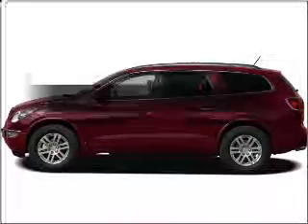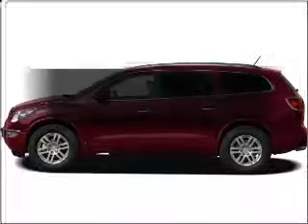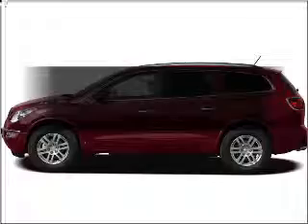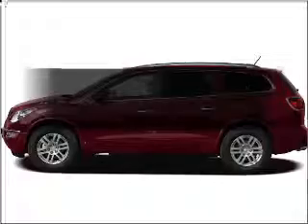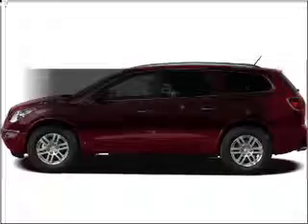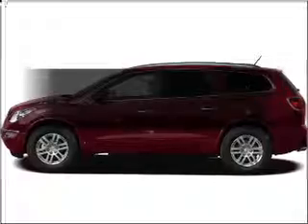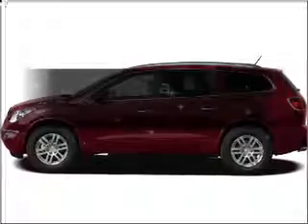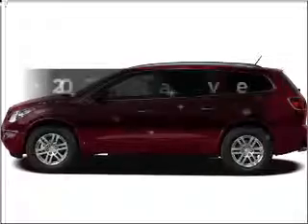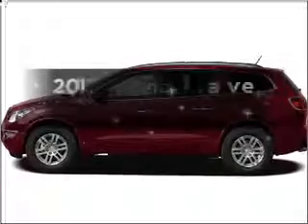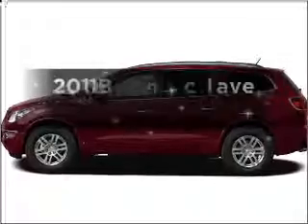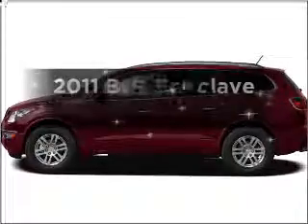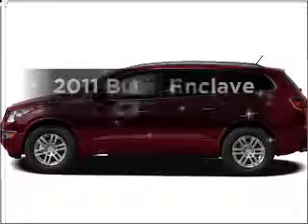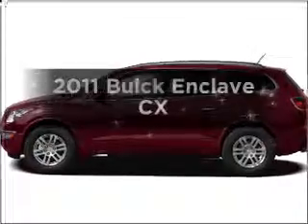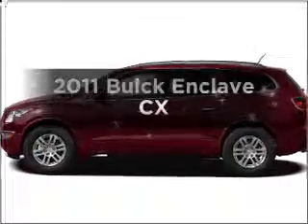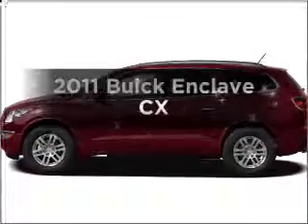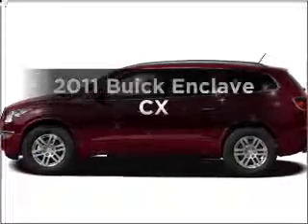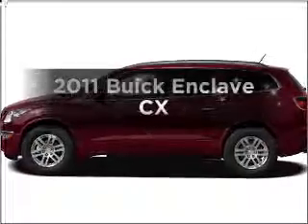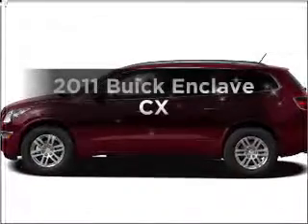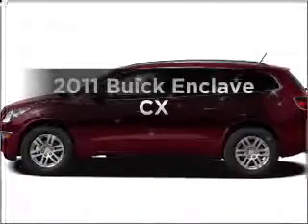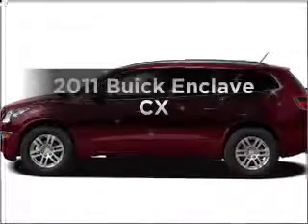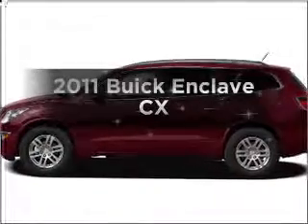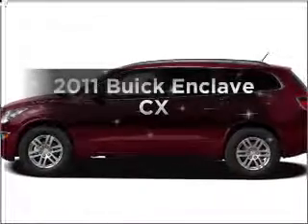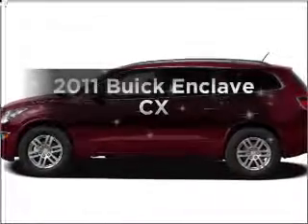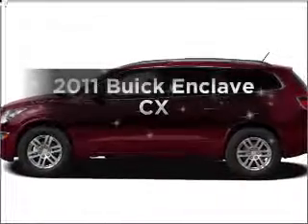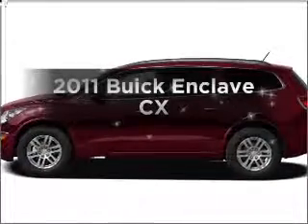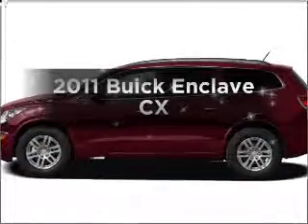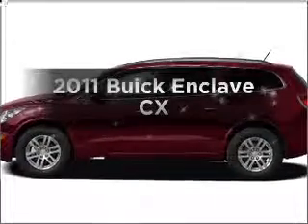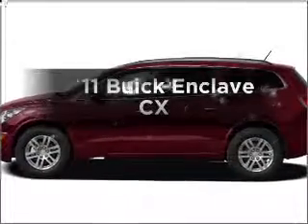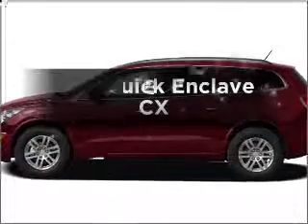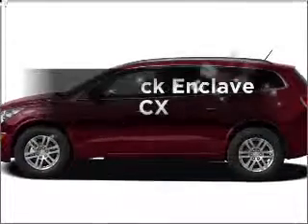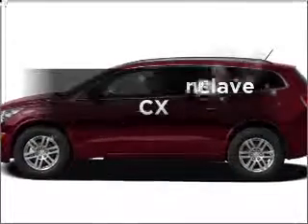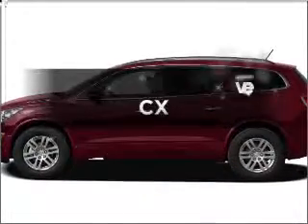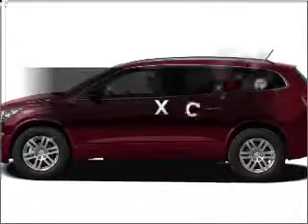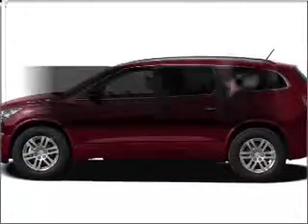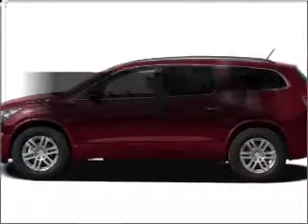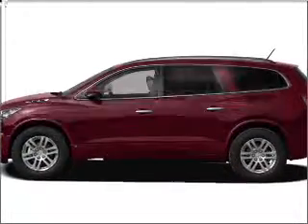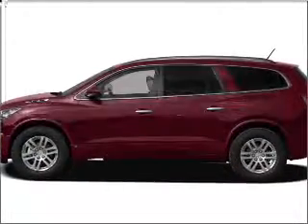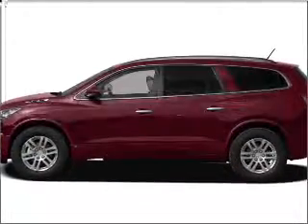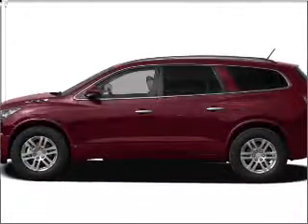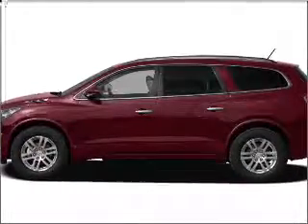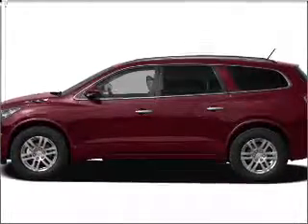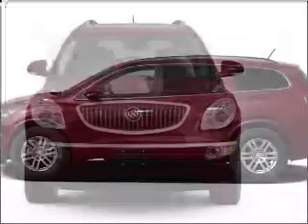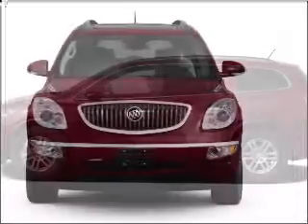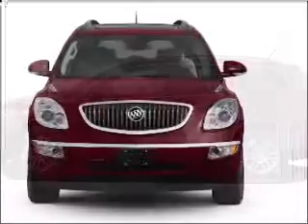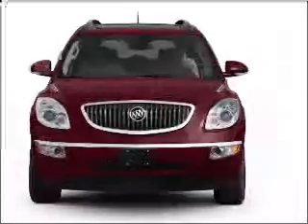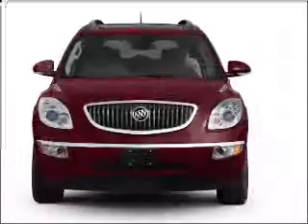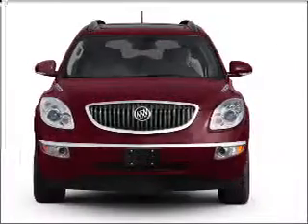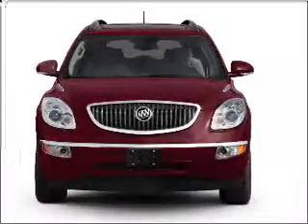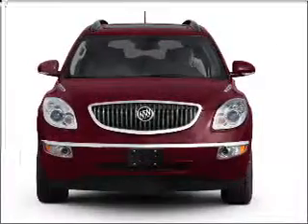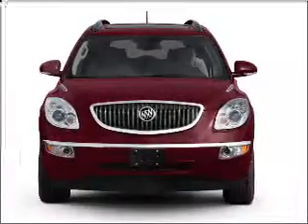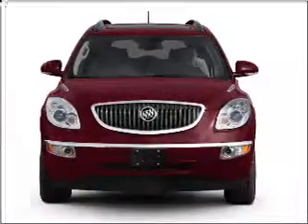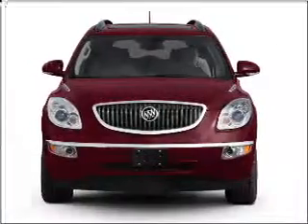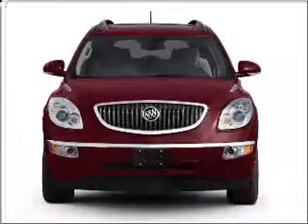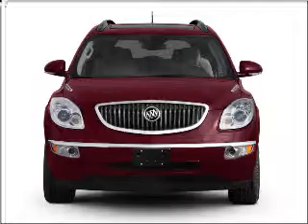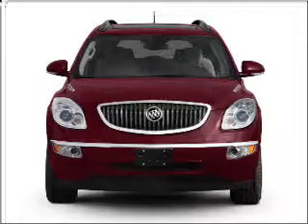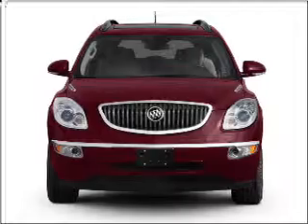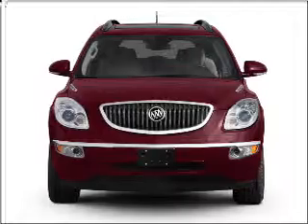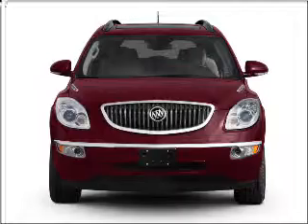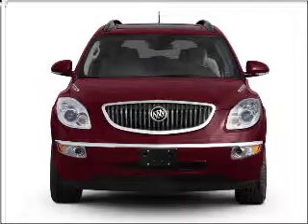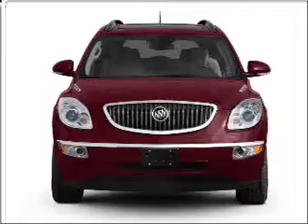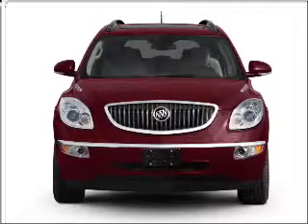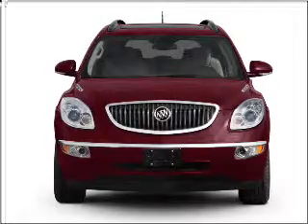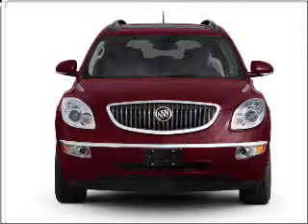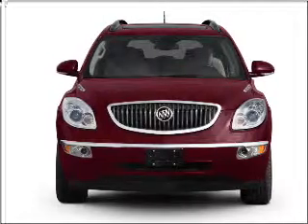Check out this 2011 Buick Enclave. Travel the roads in style and comfort in this great vehicle.